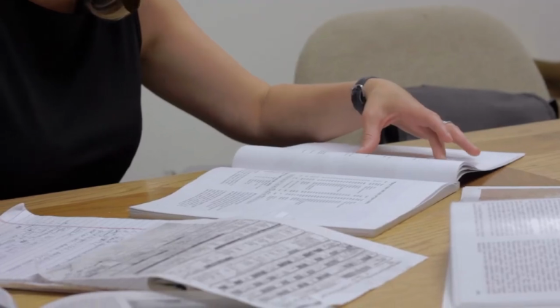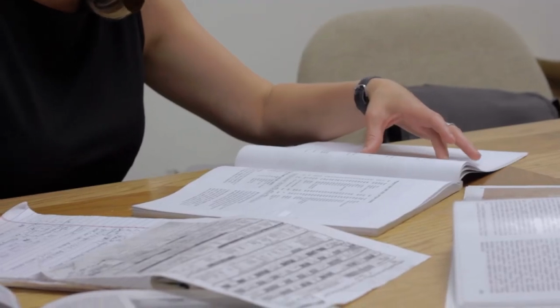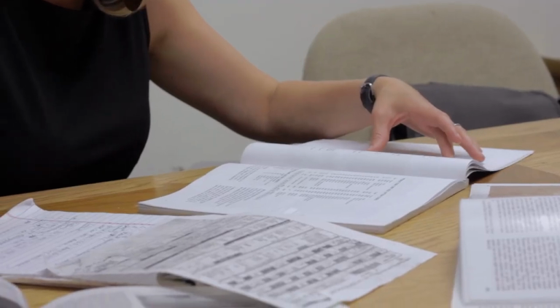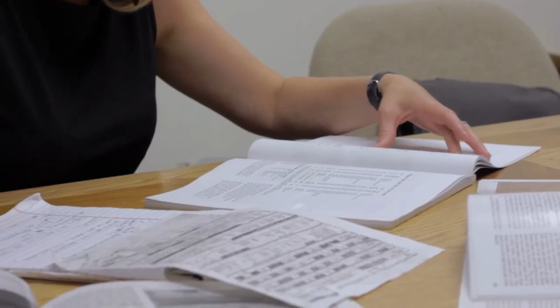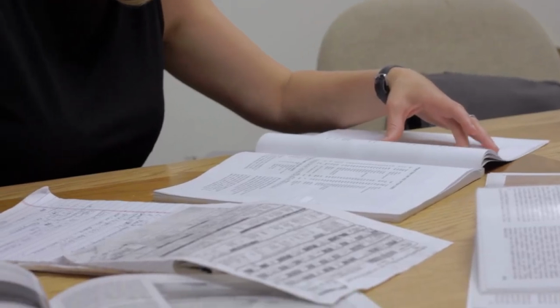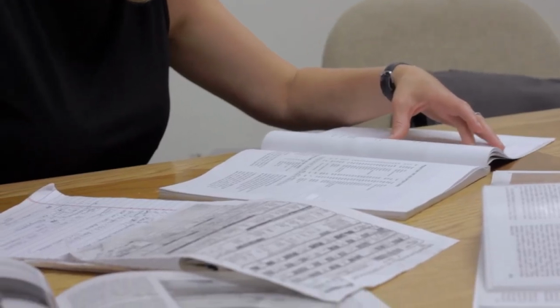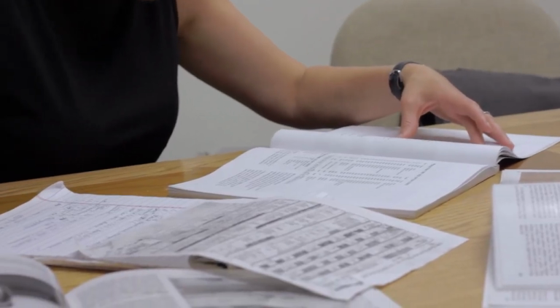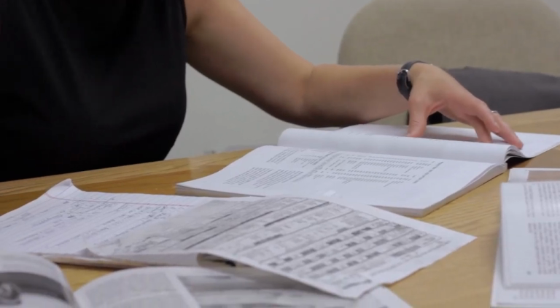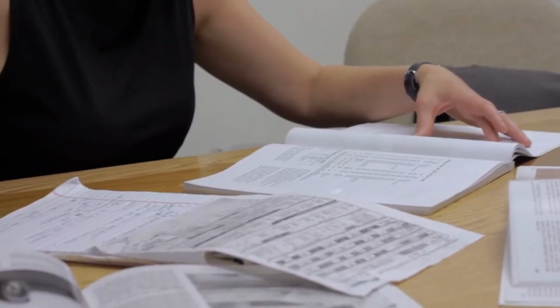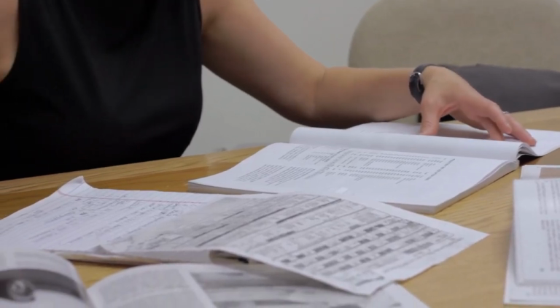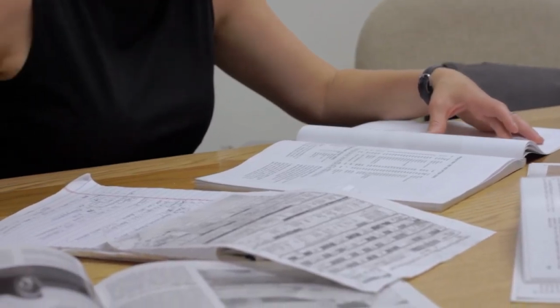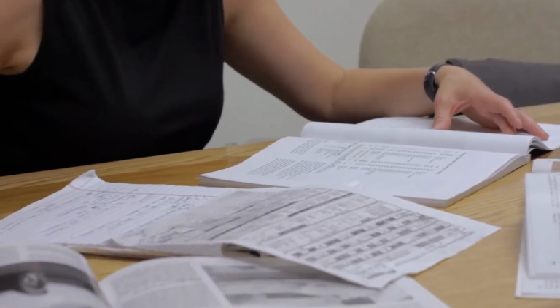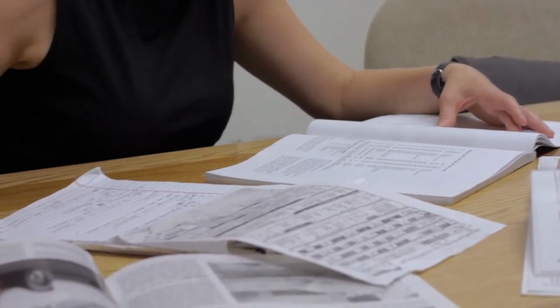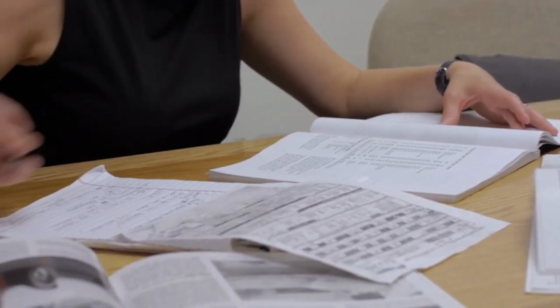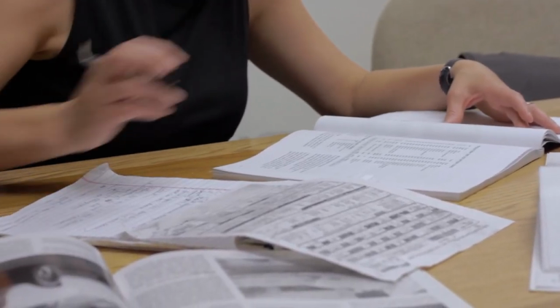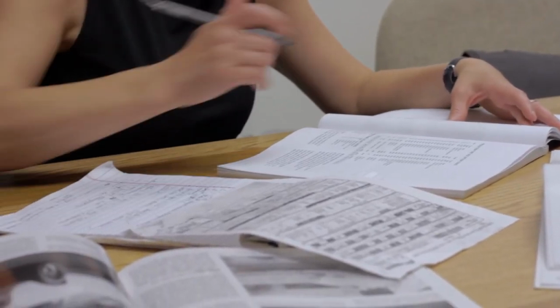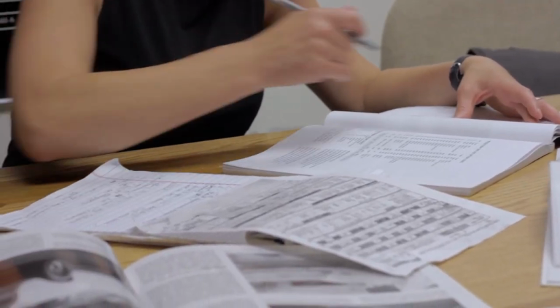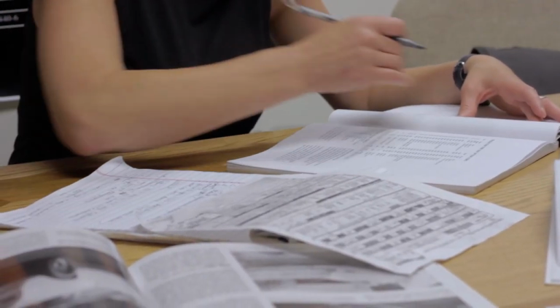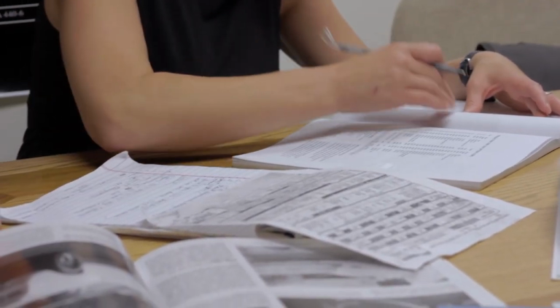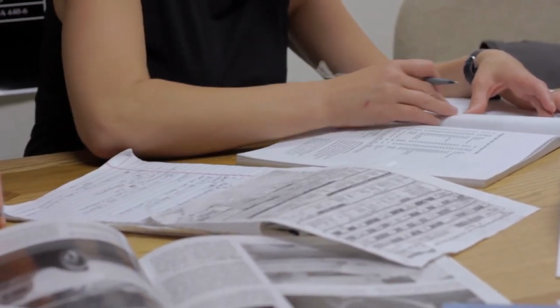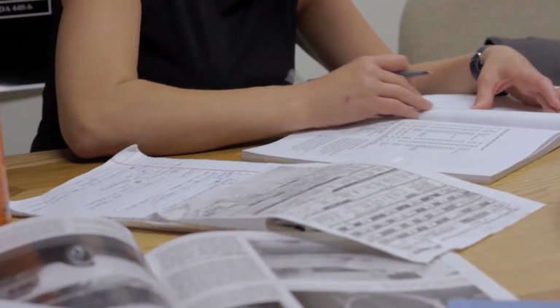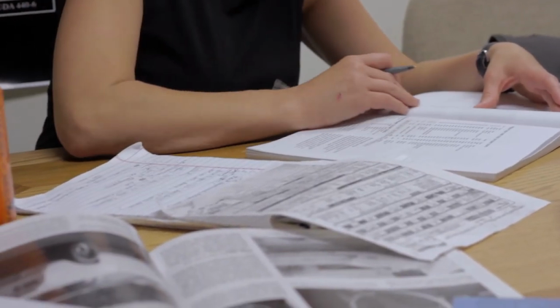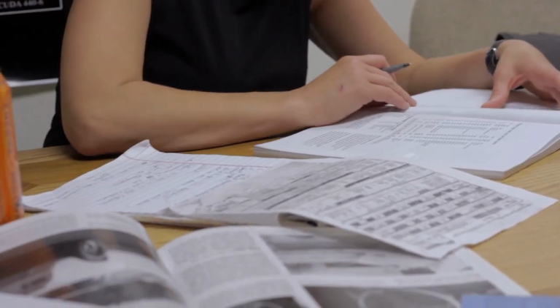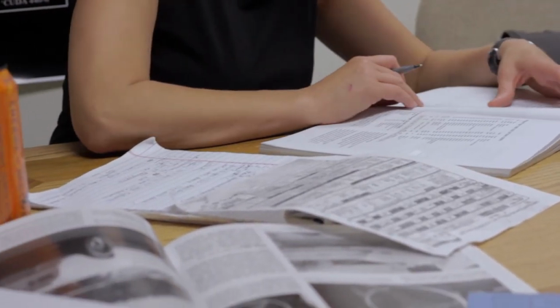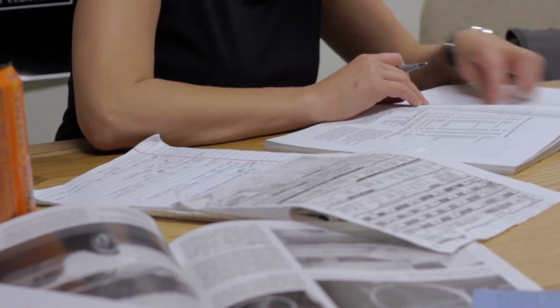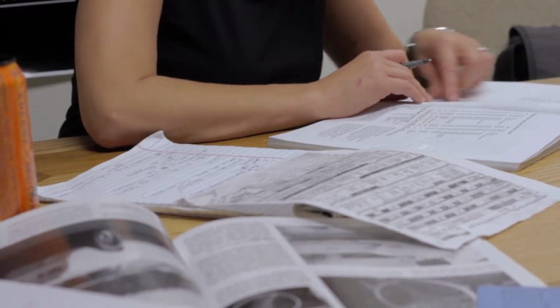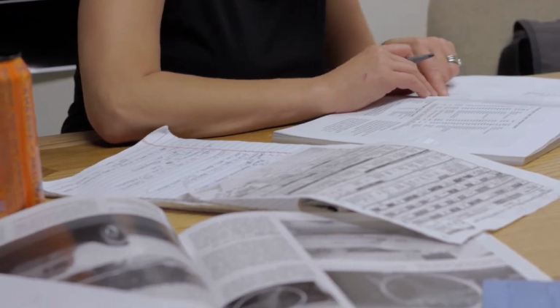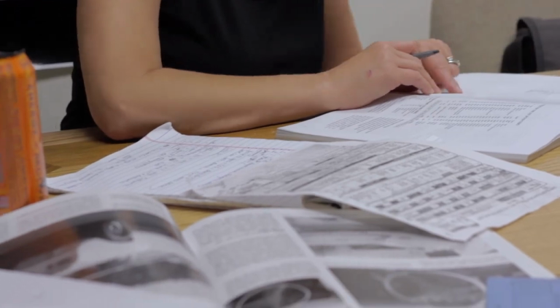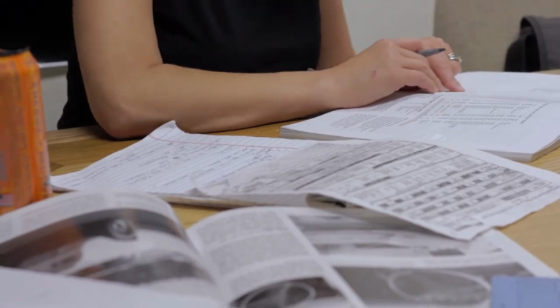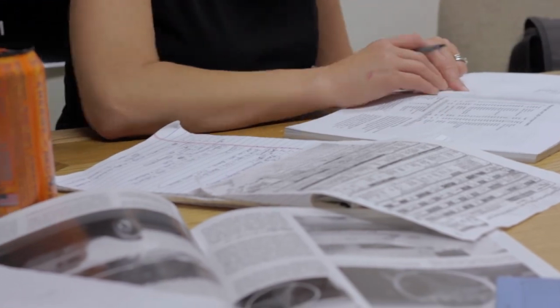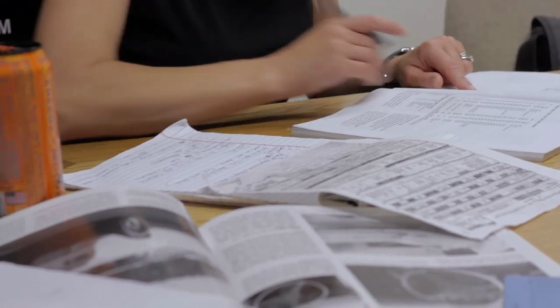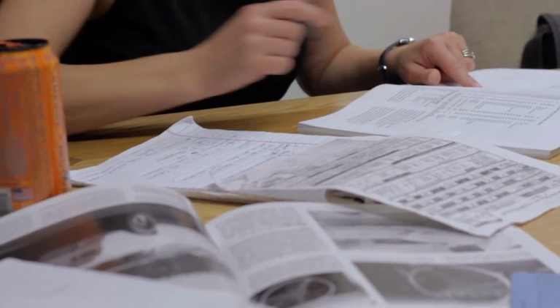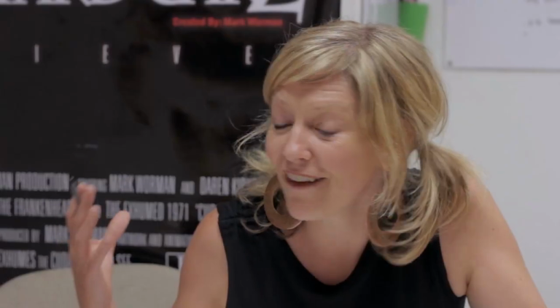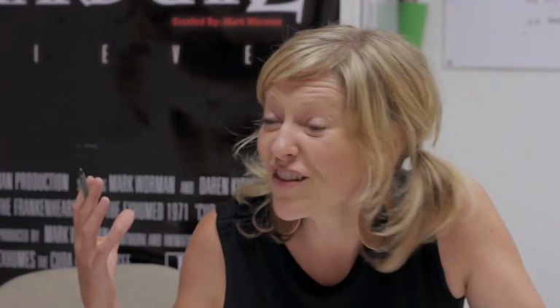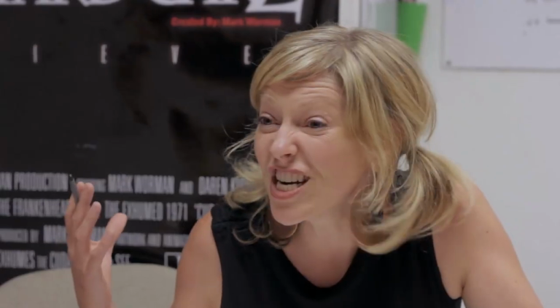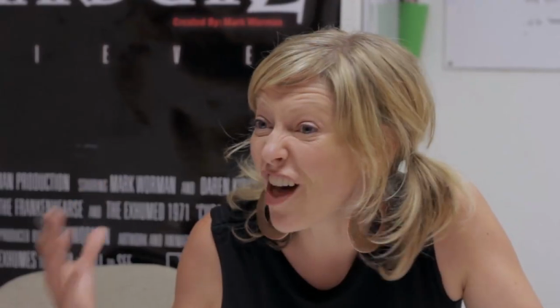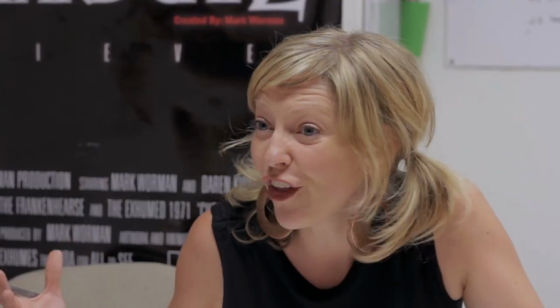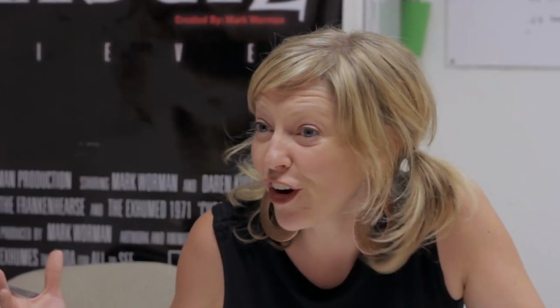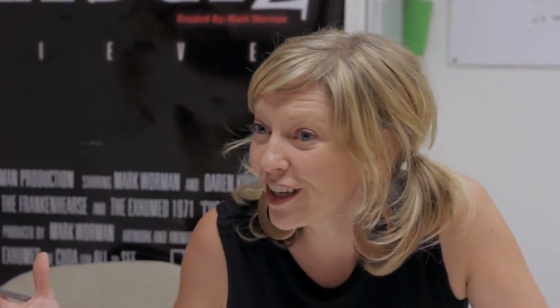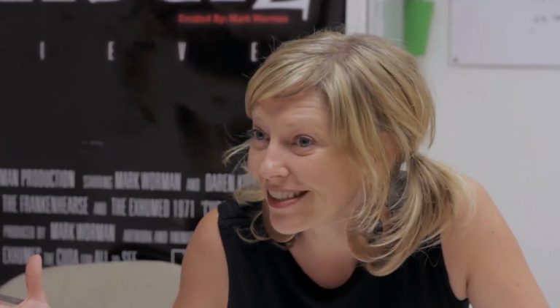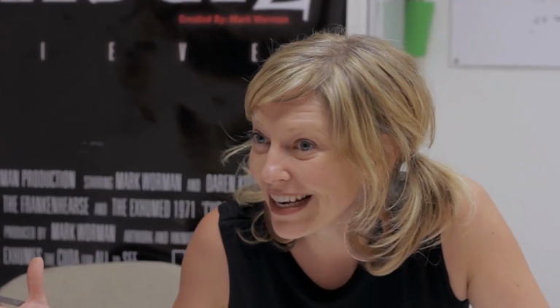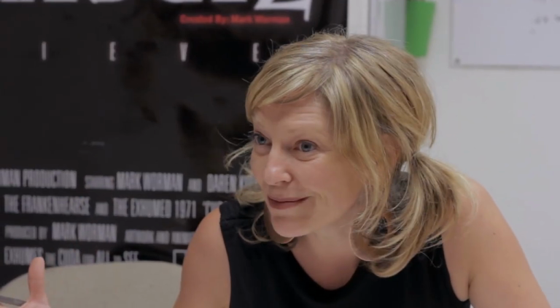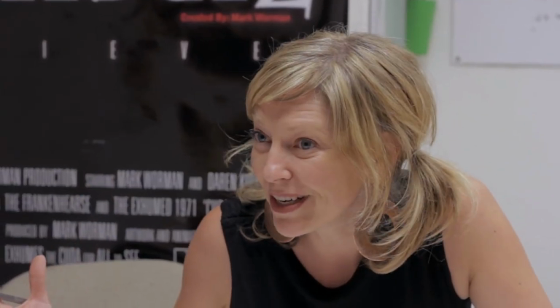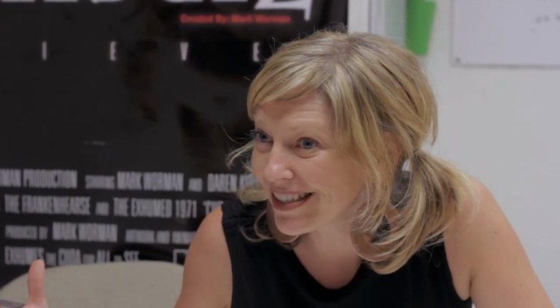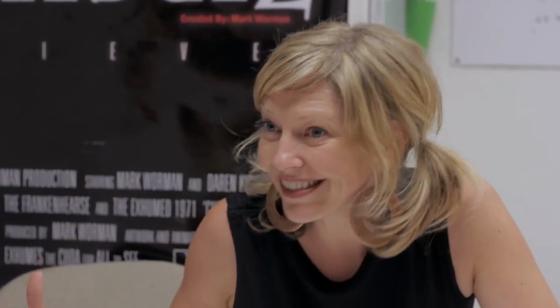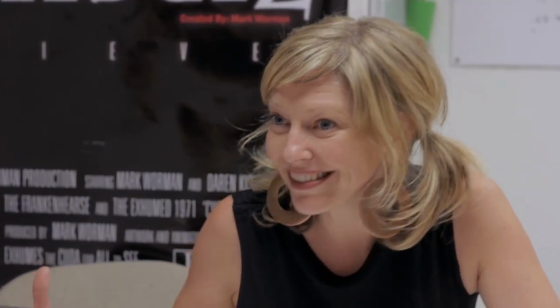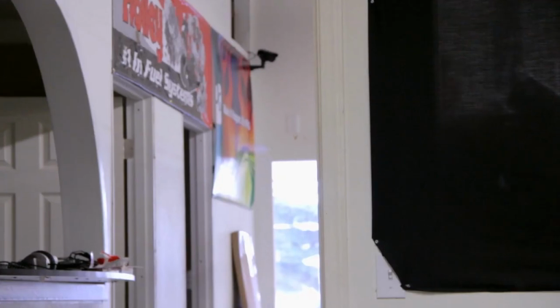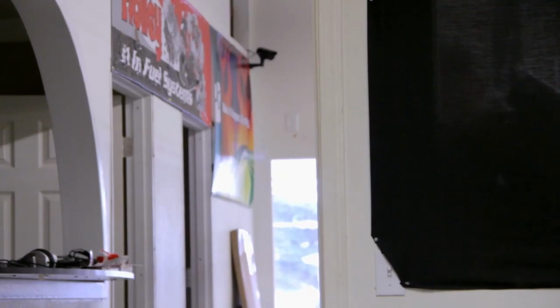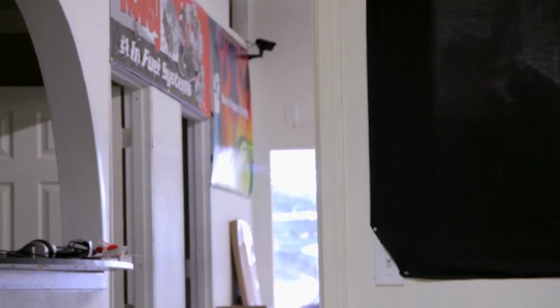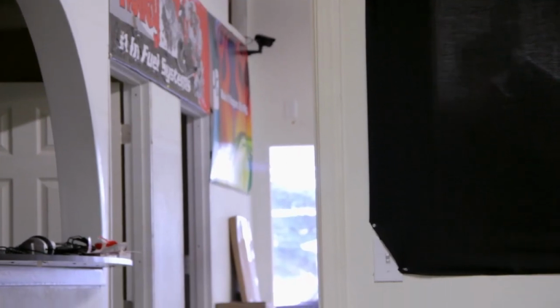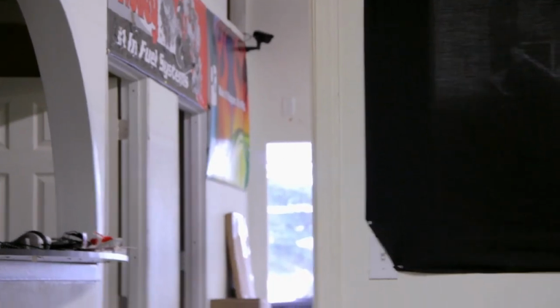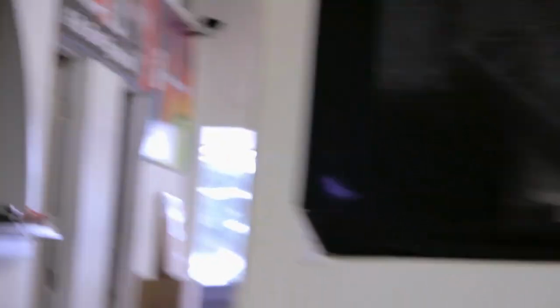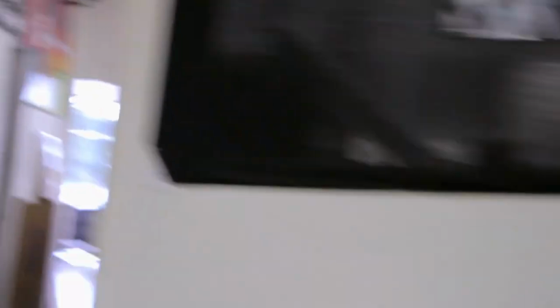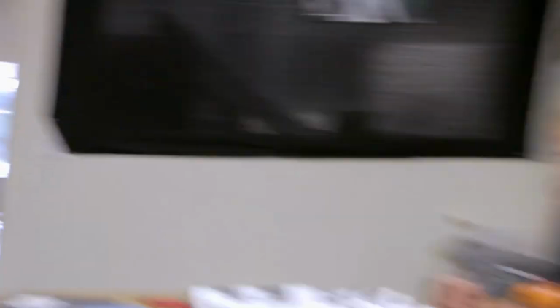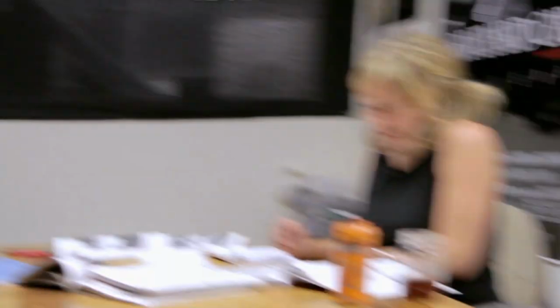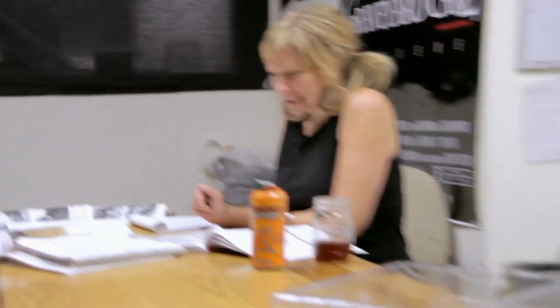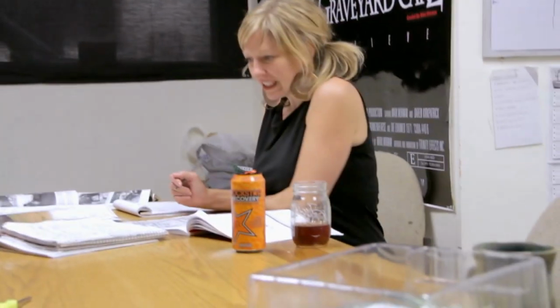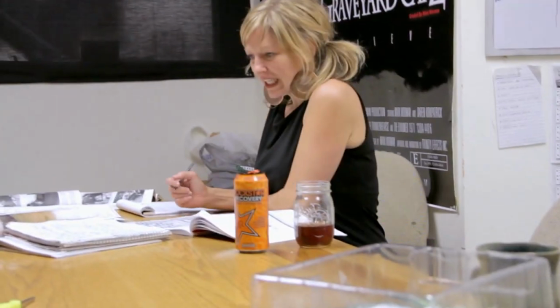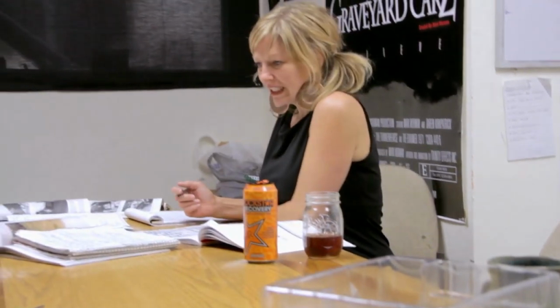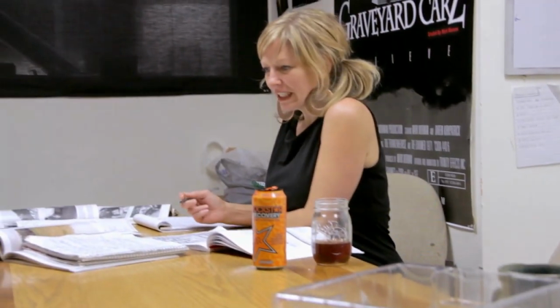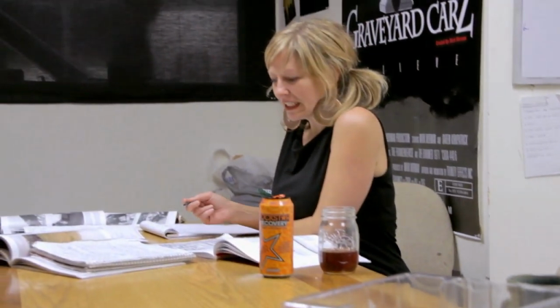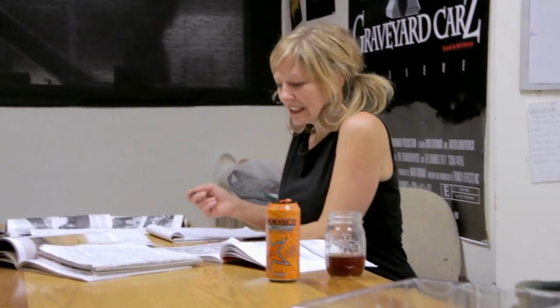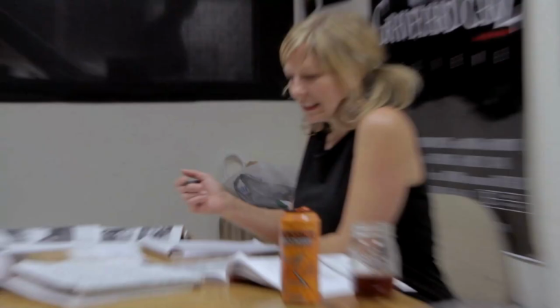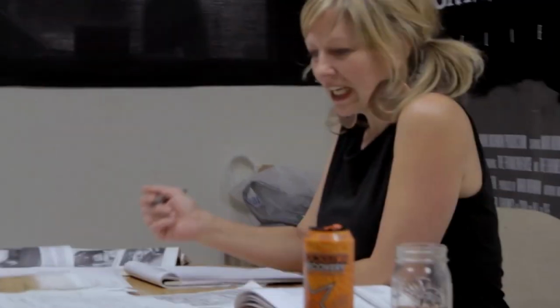Knee deep in codes and trying to figure this out, and I have another assignment.